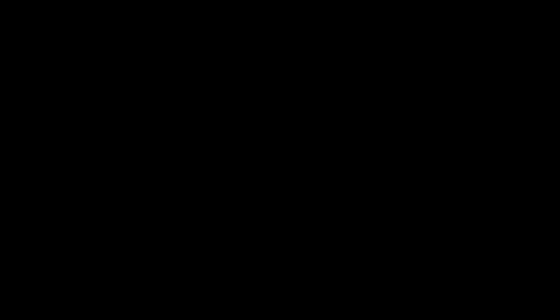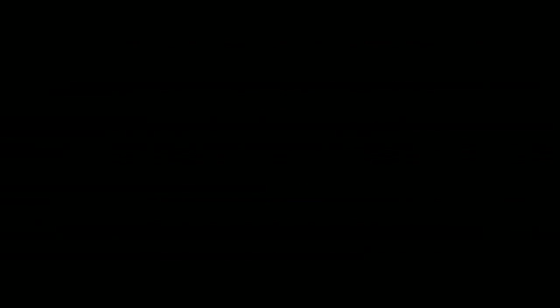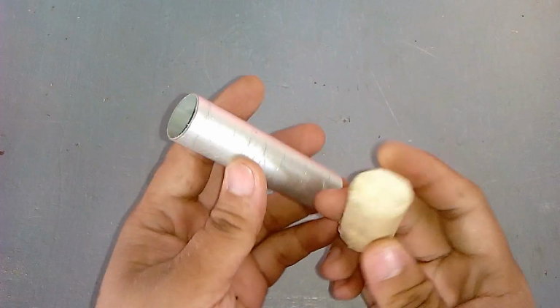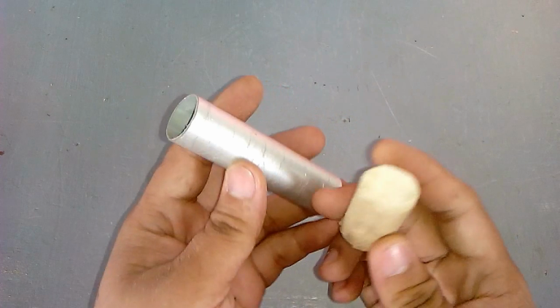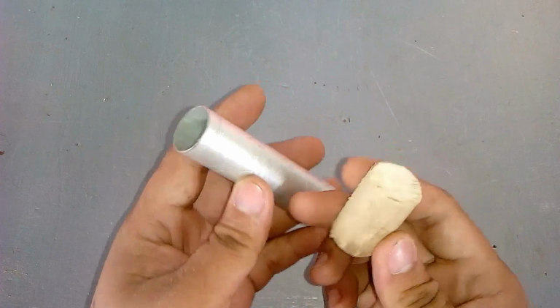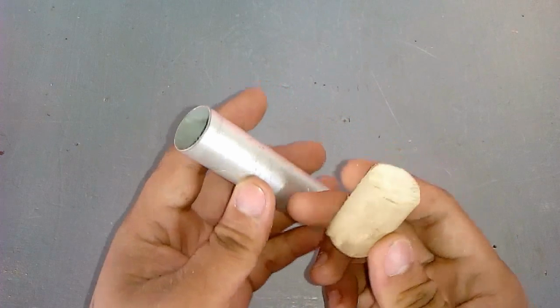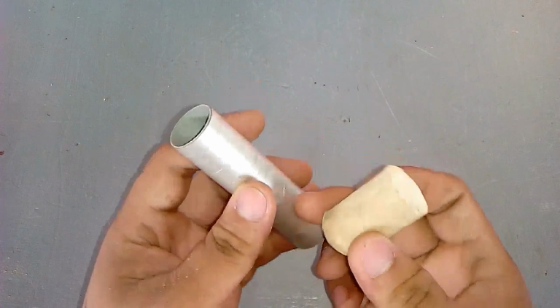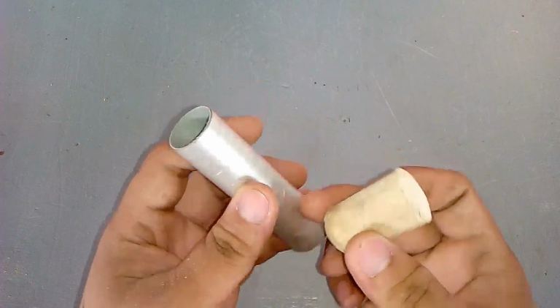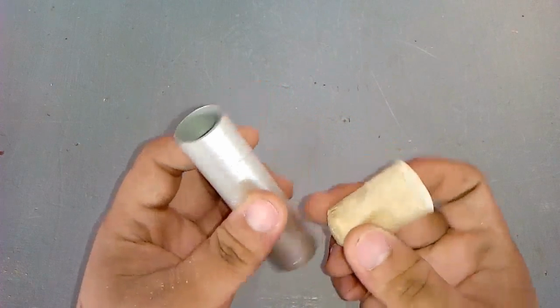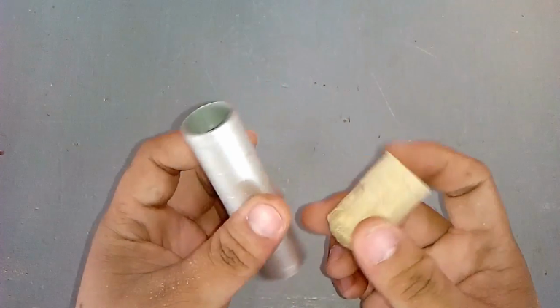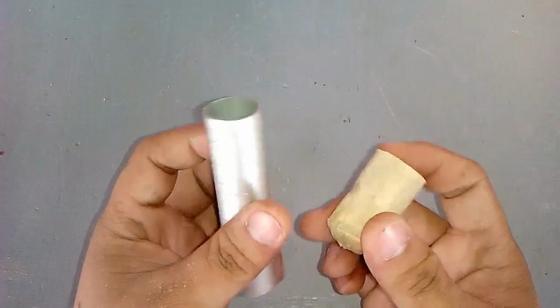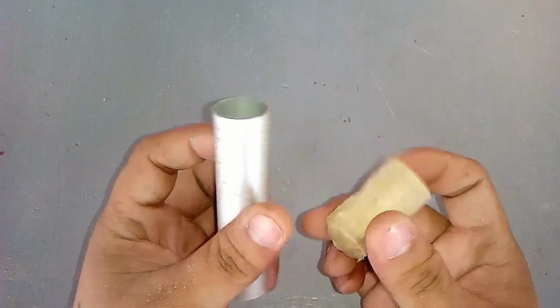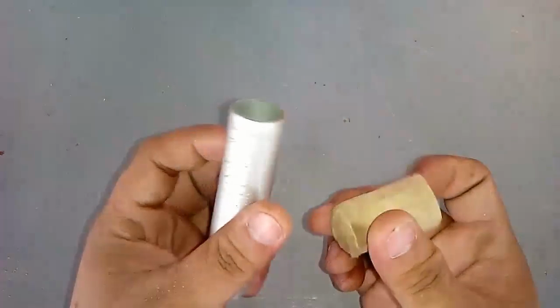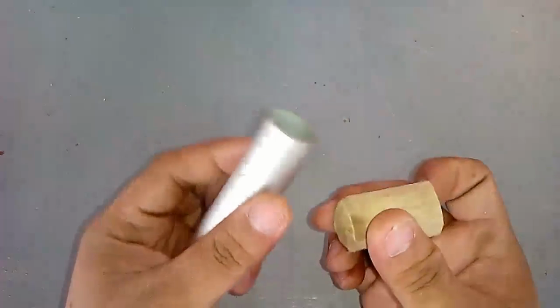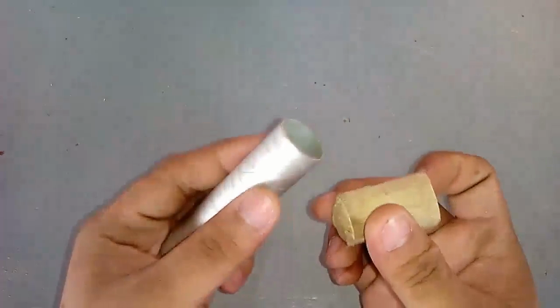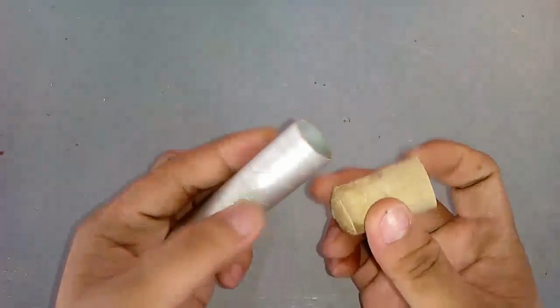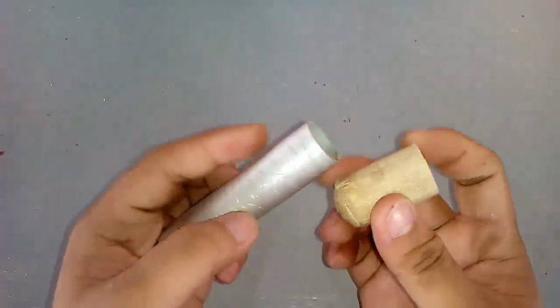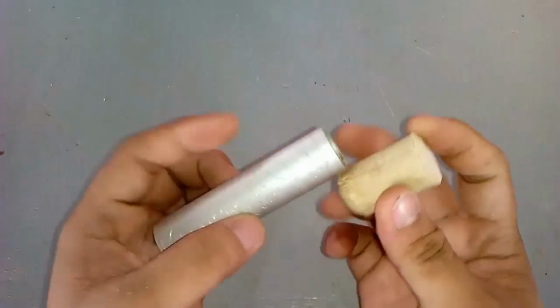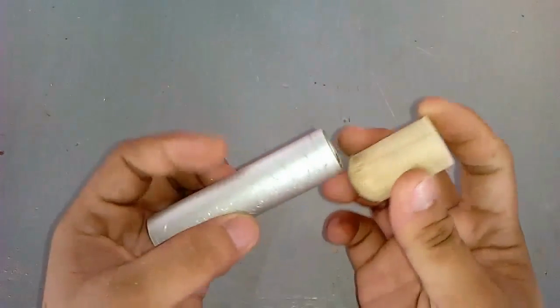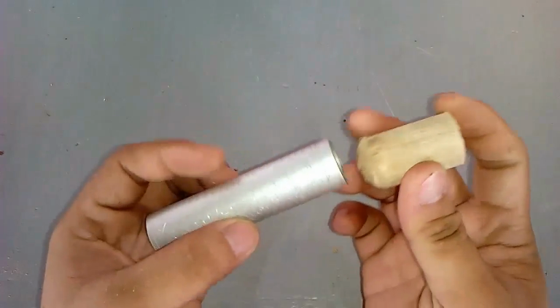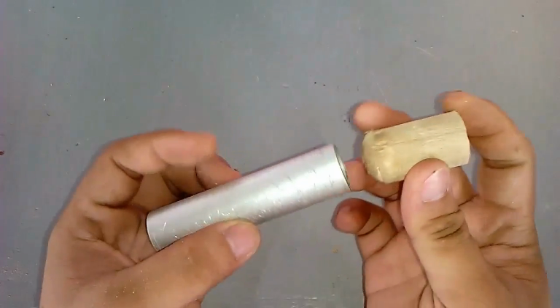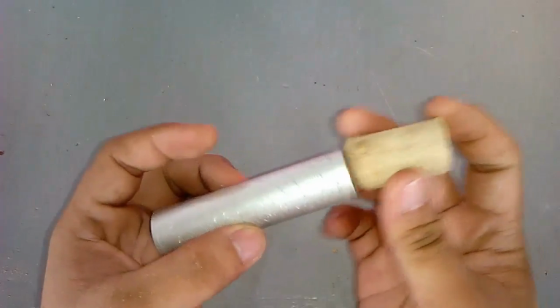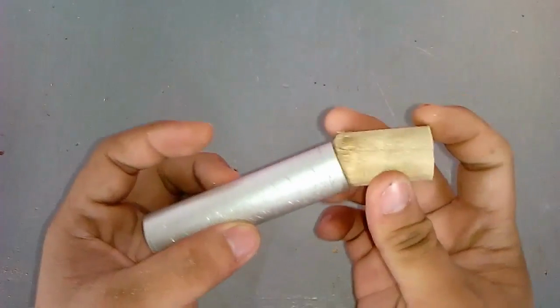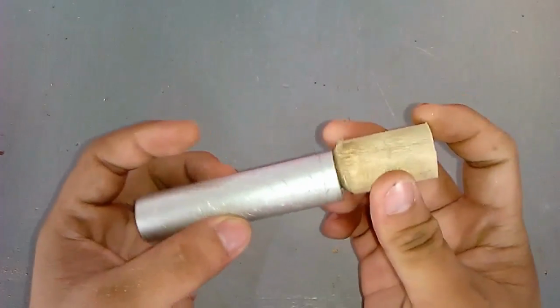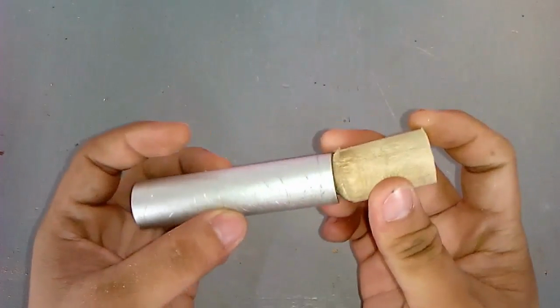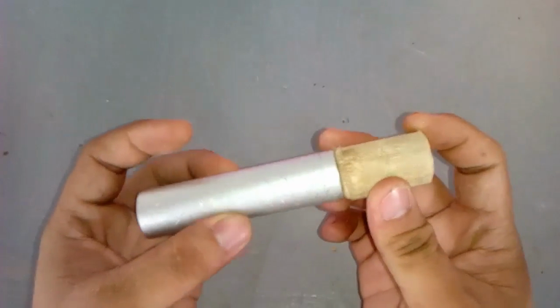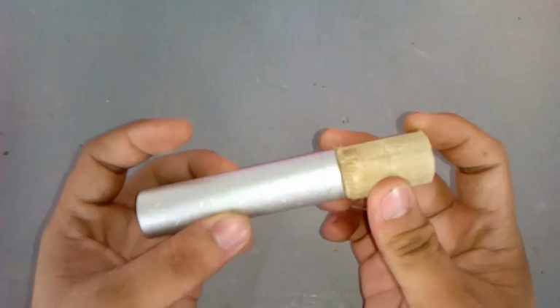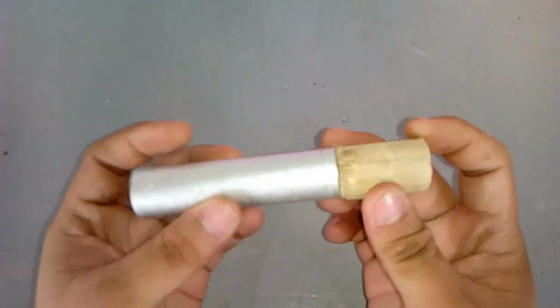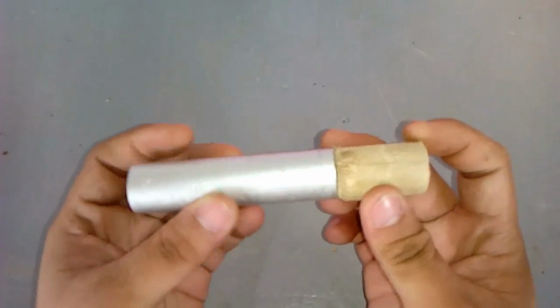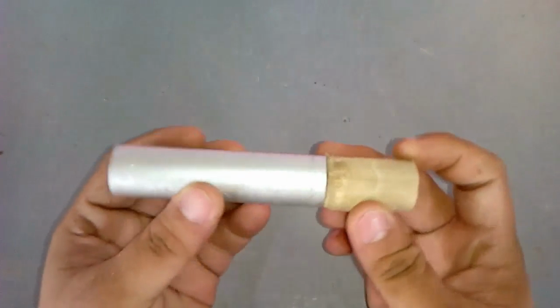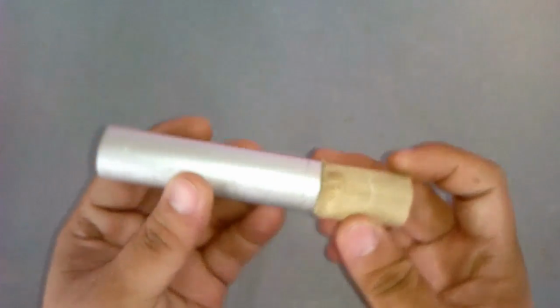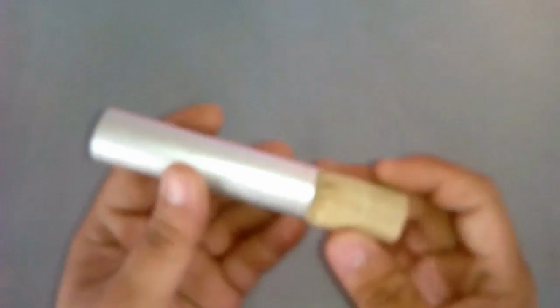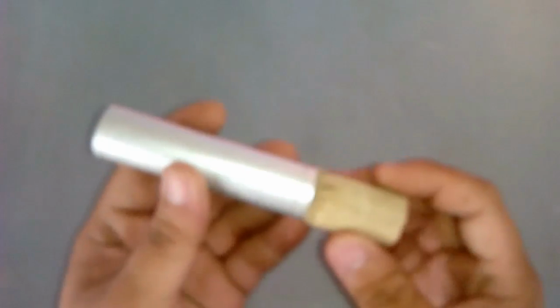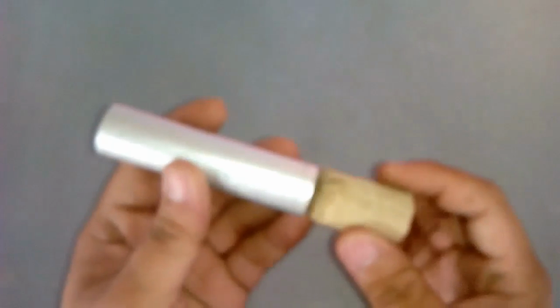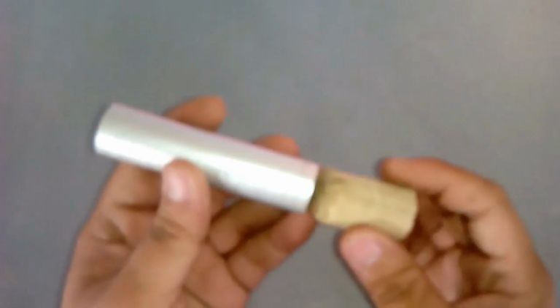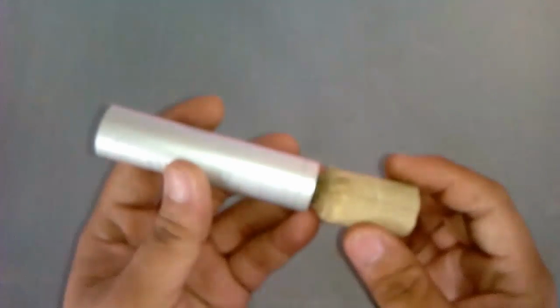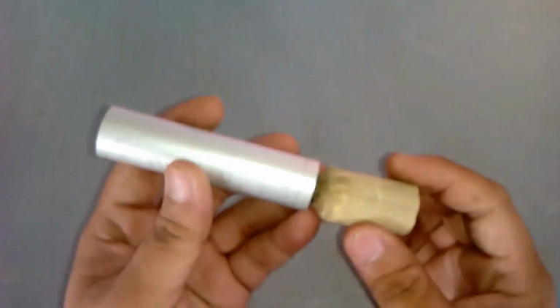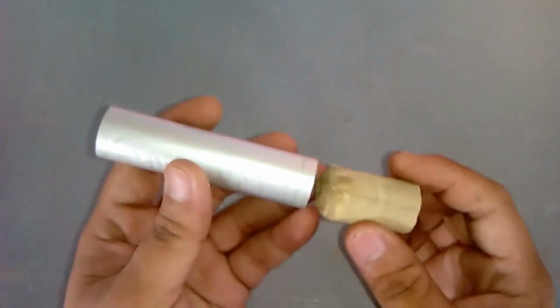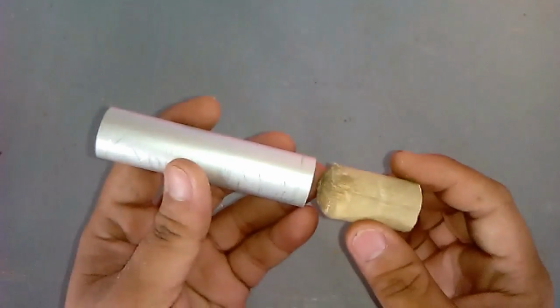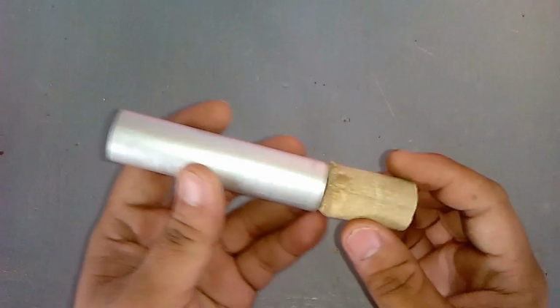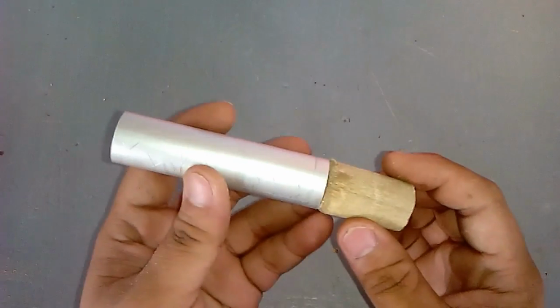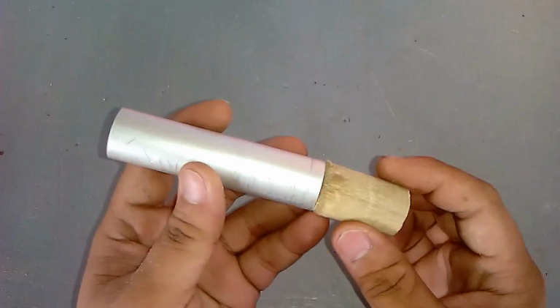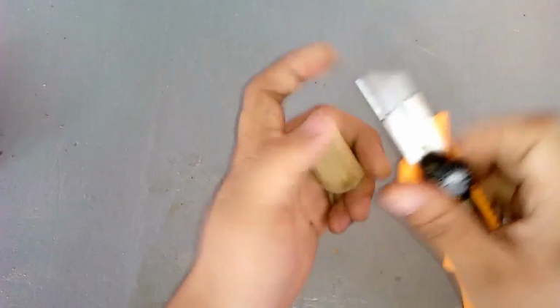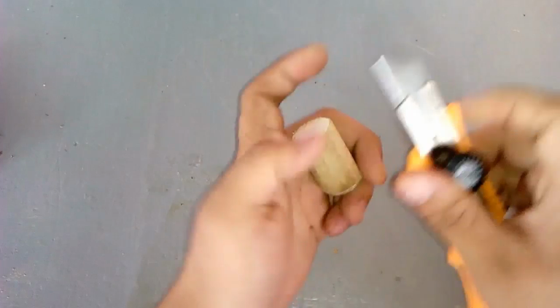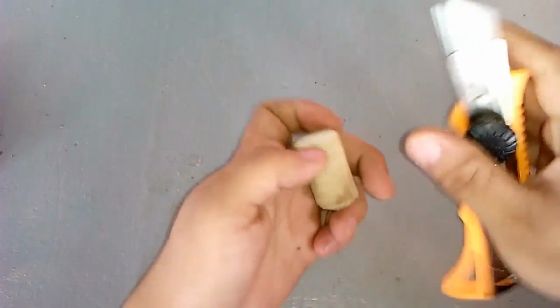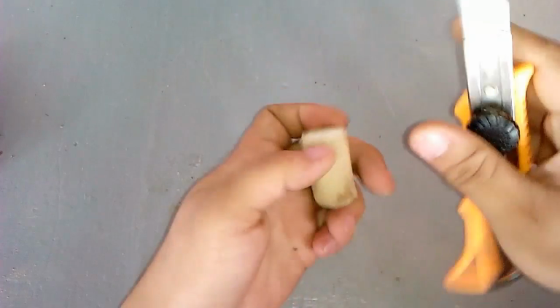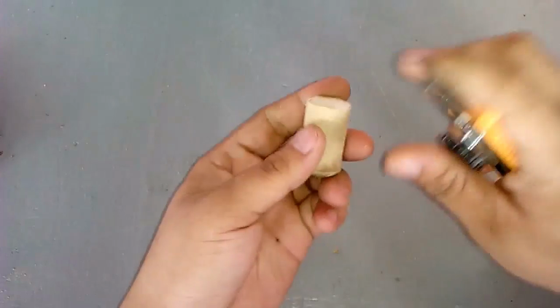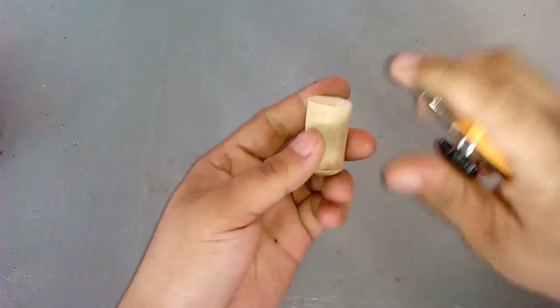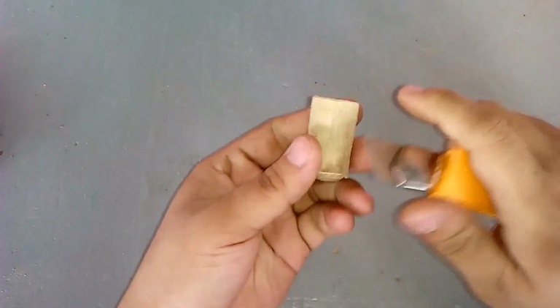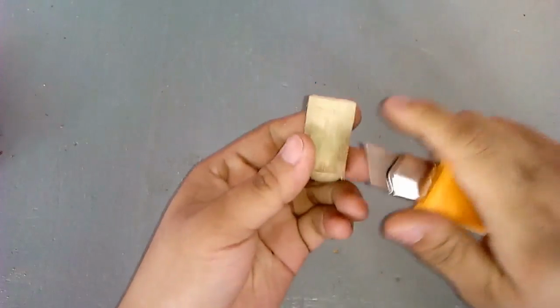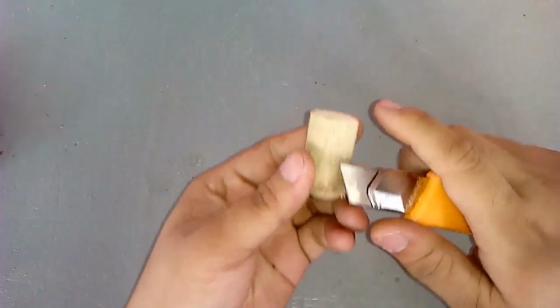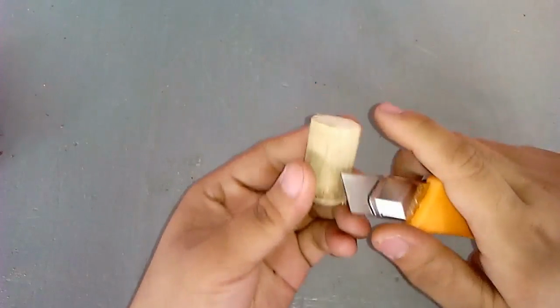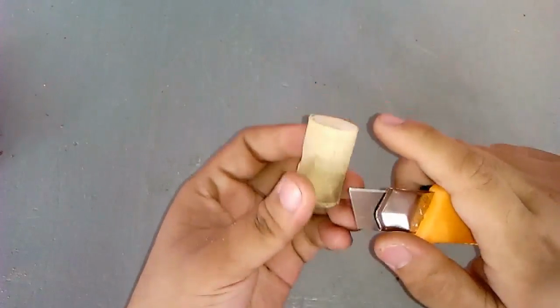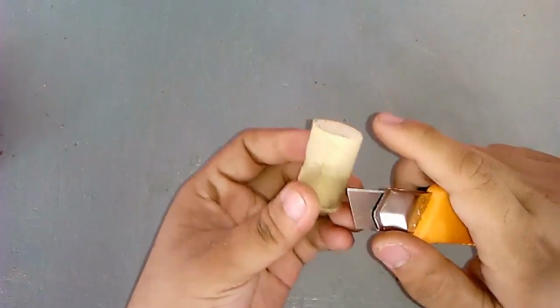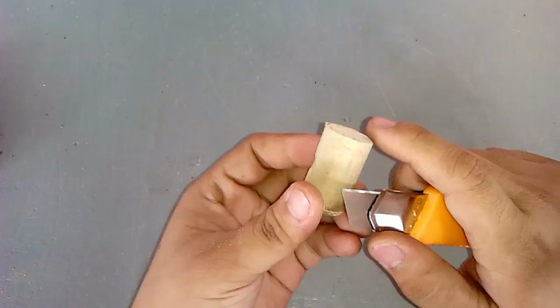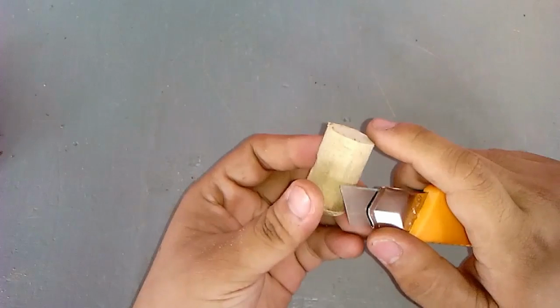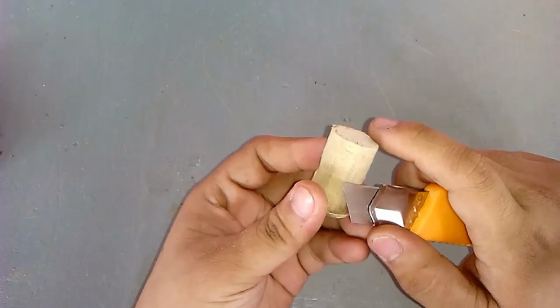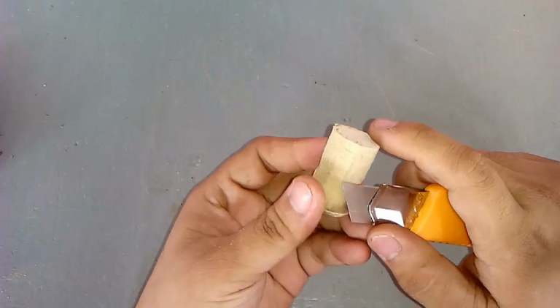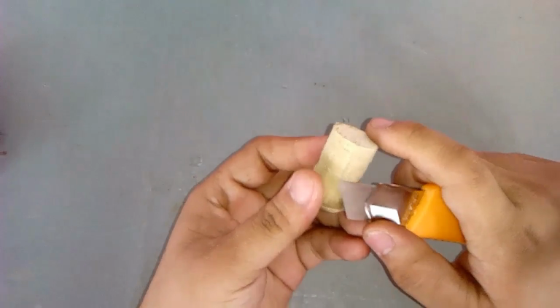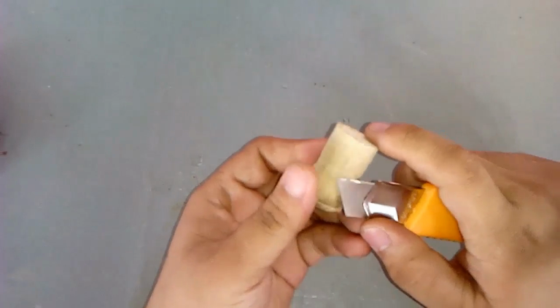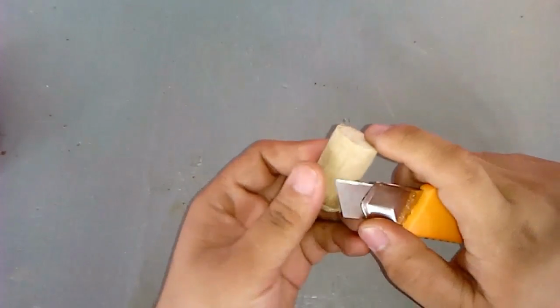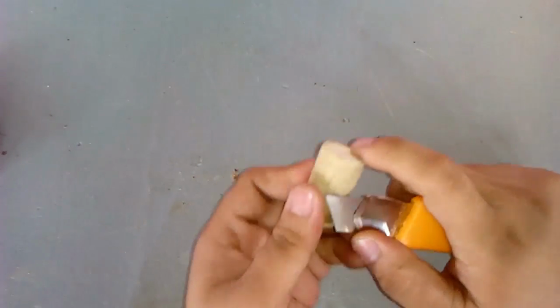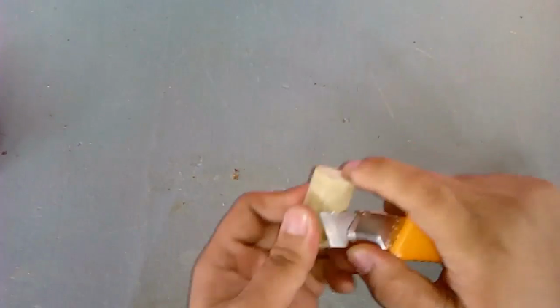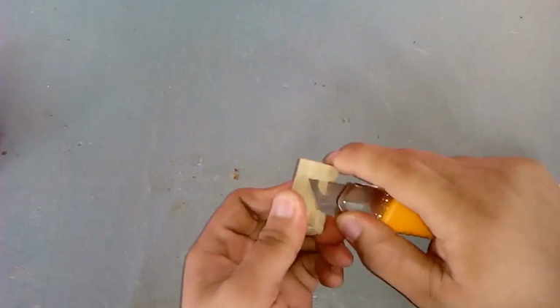In this project we will be starting to build the soldering iron, with a 1 inch pipe and a round wood that I got from a broom.